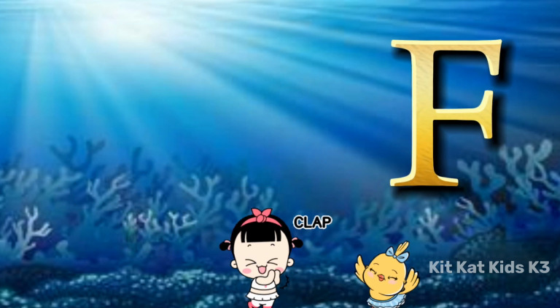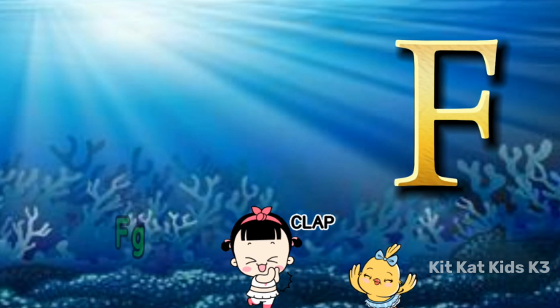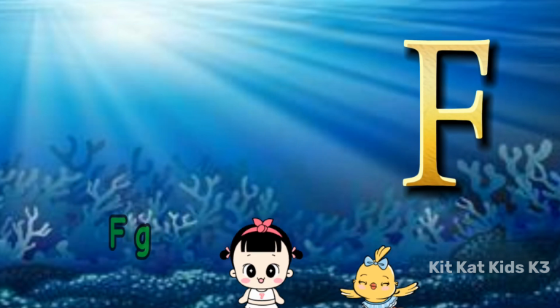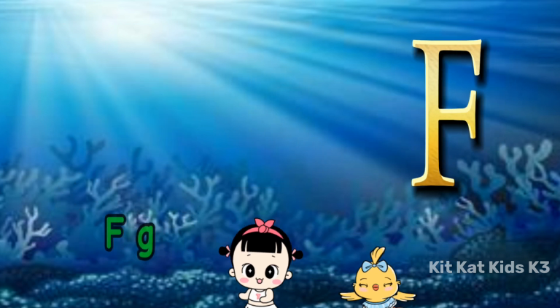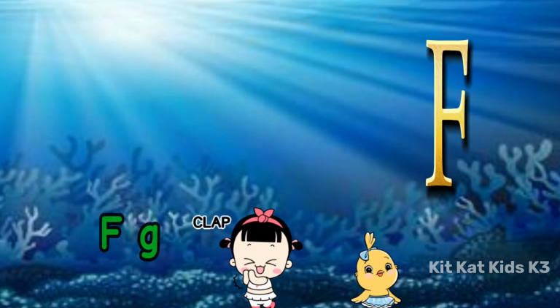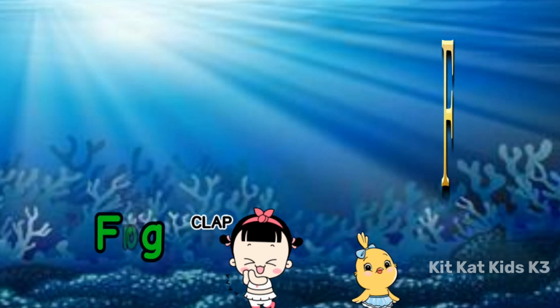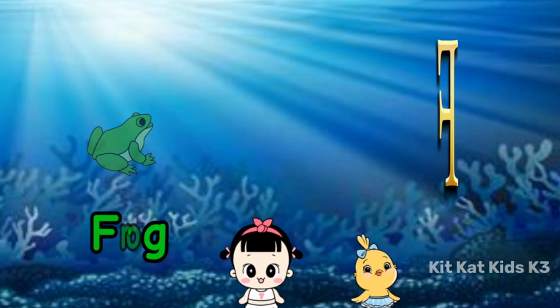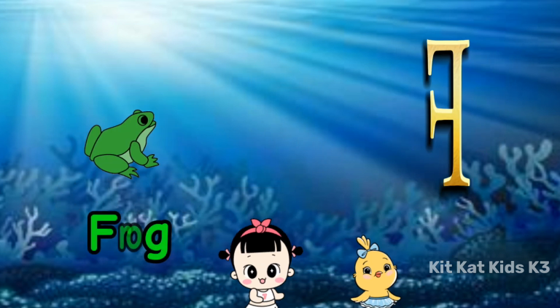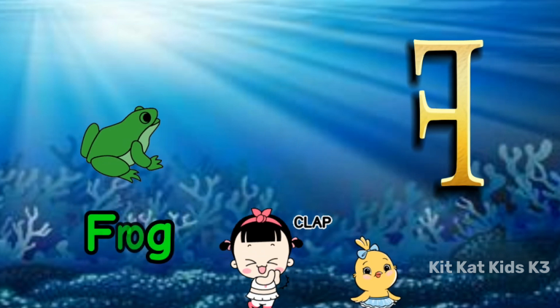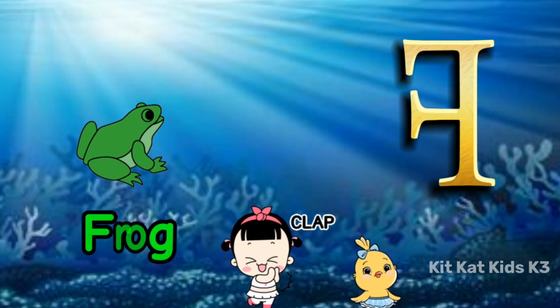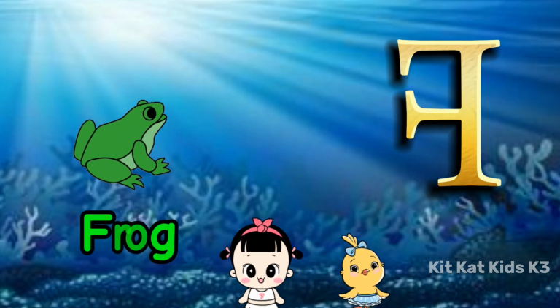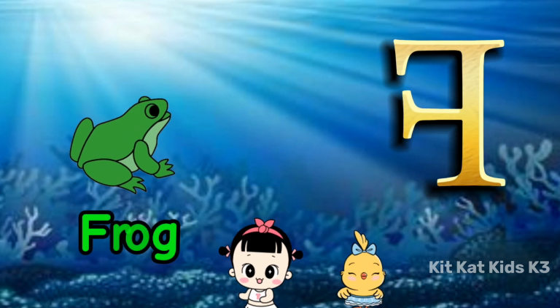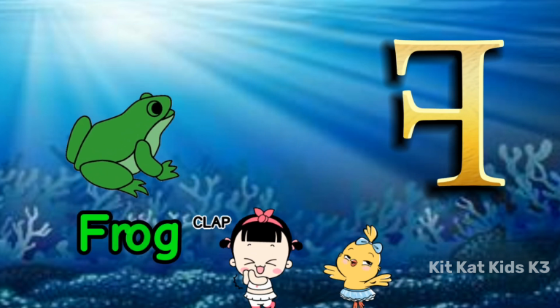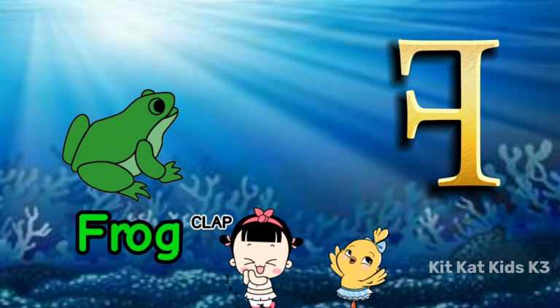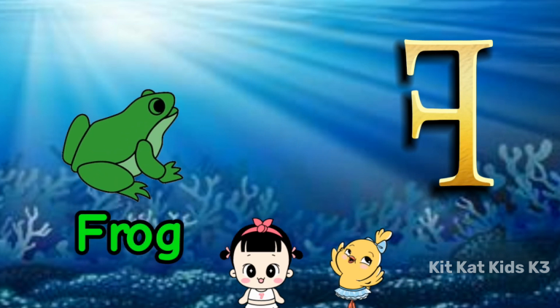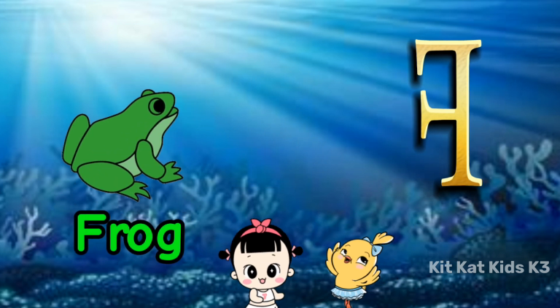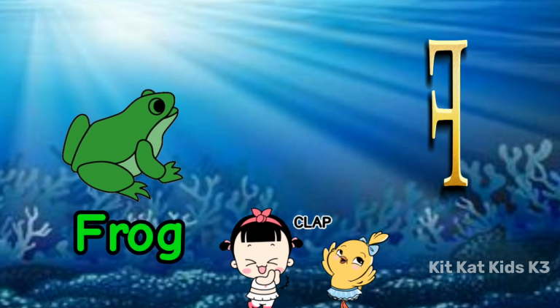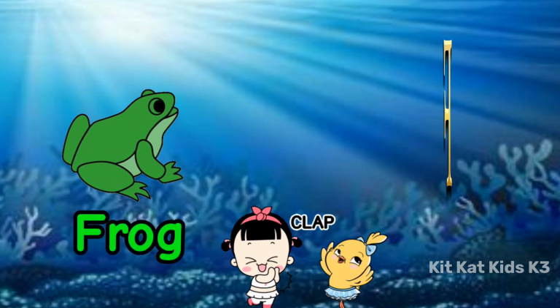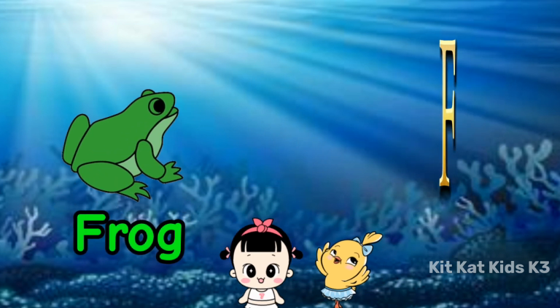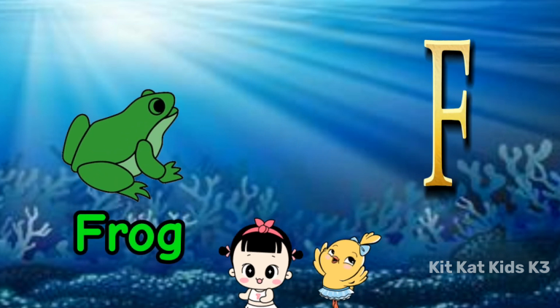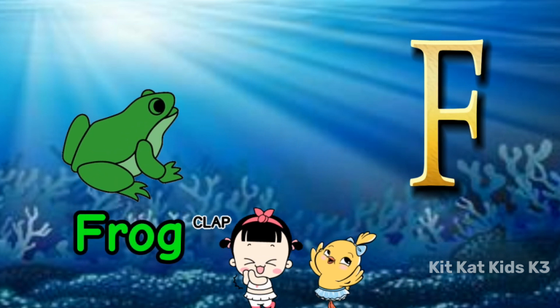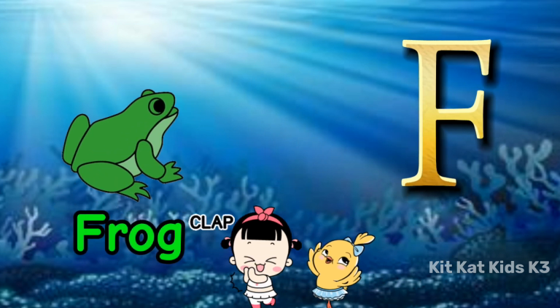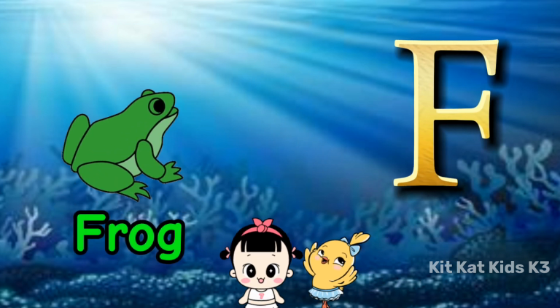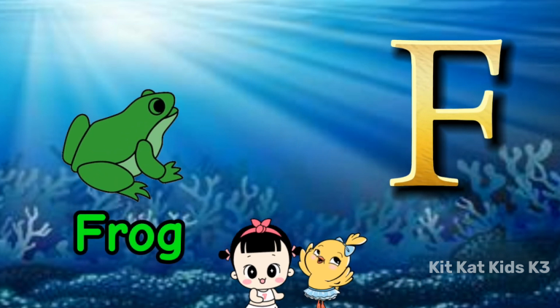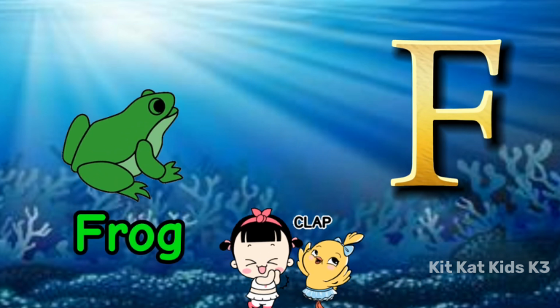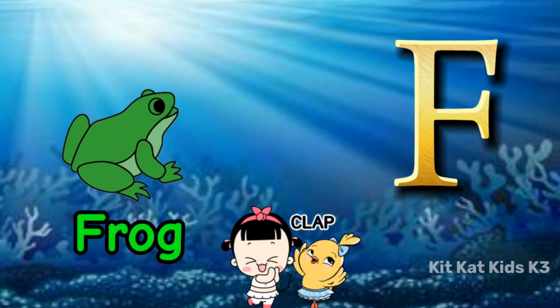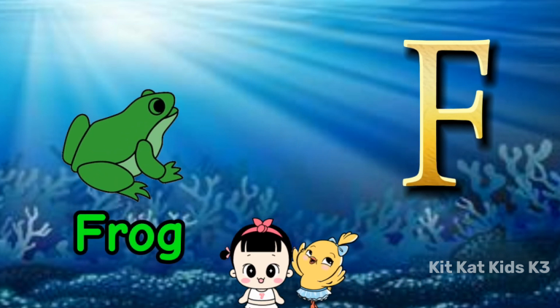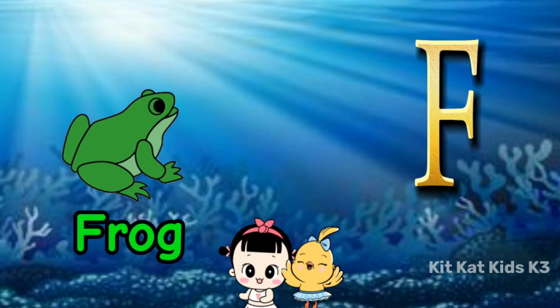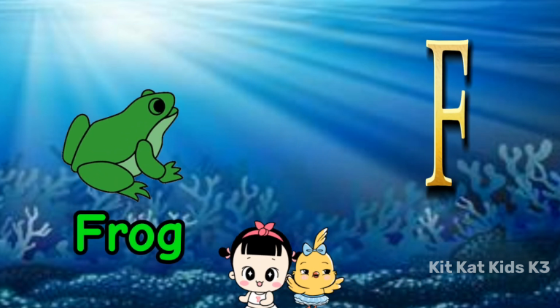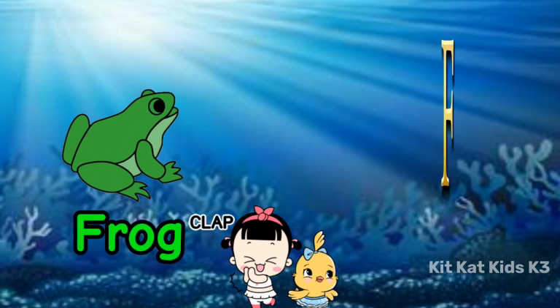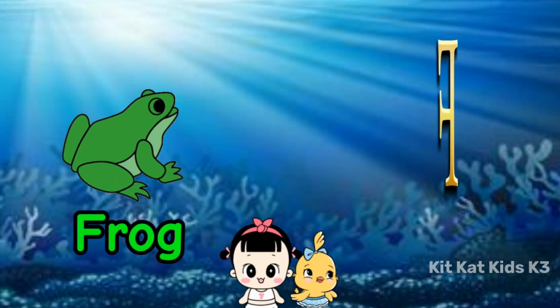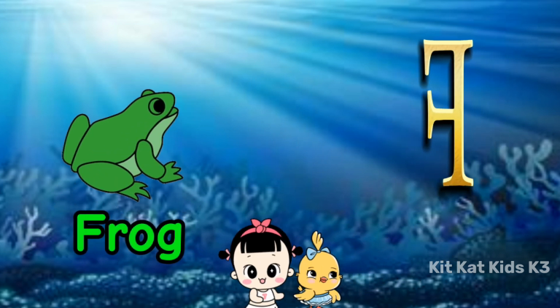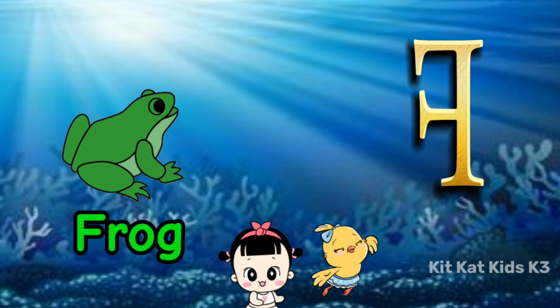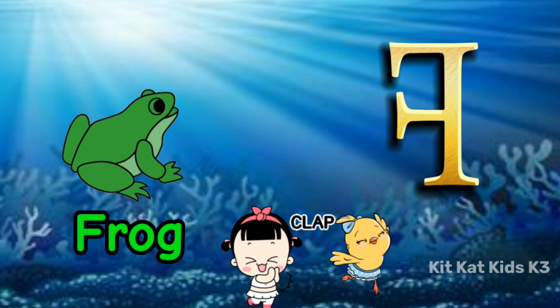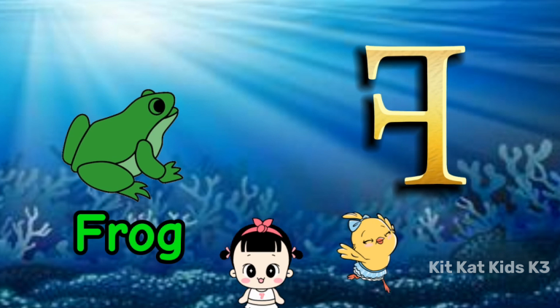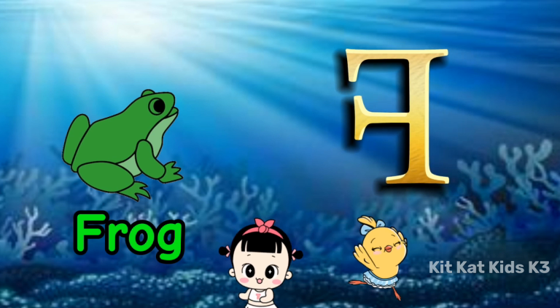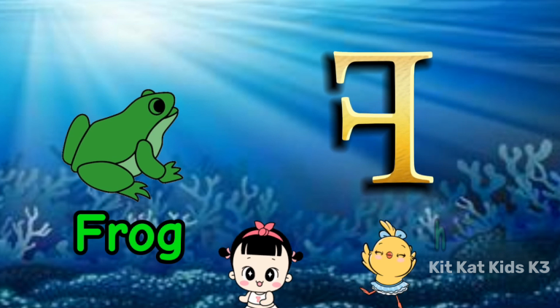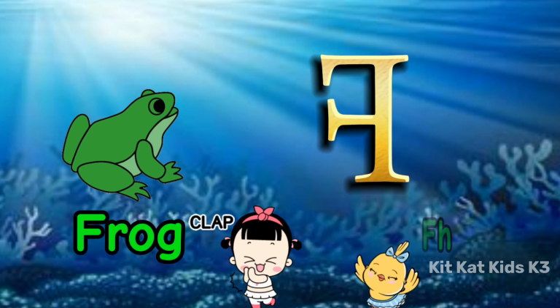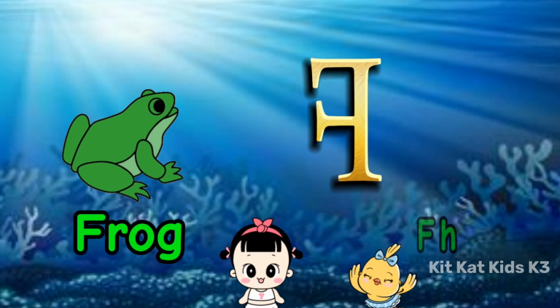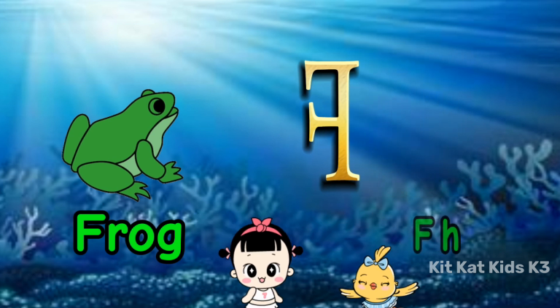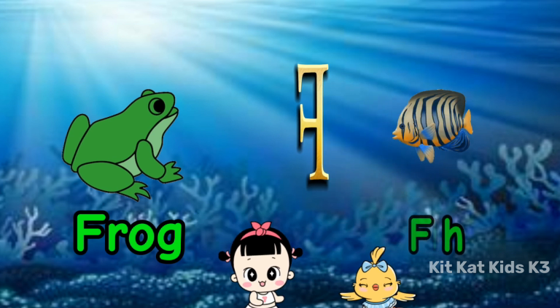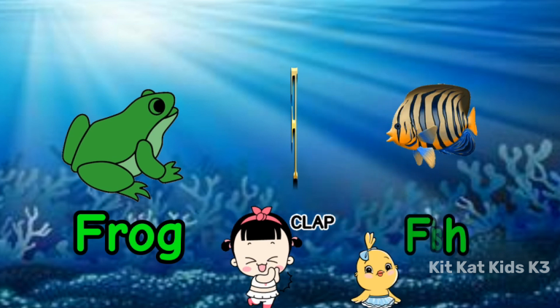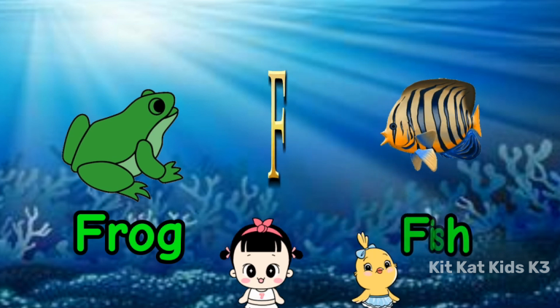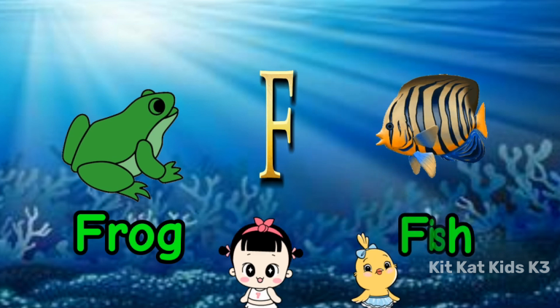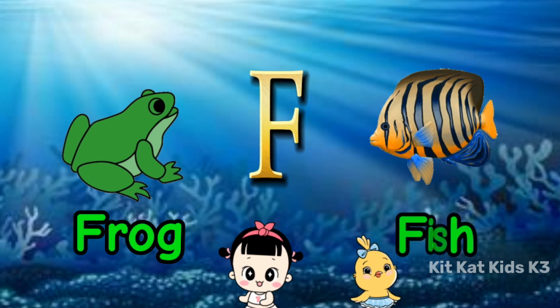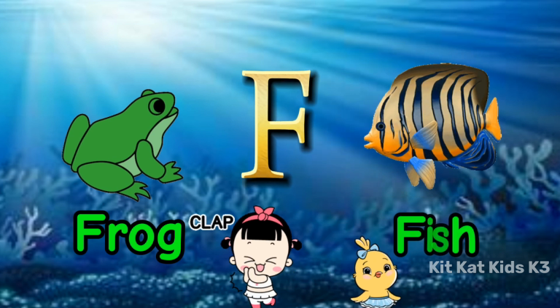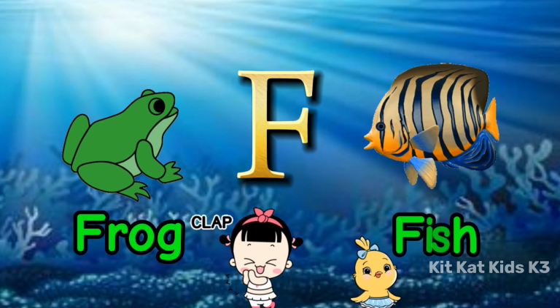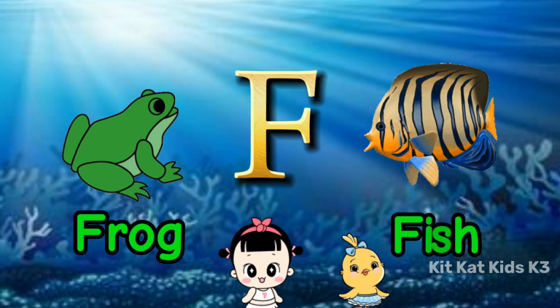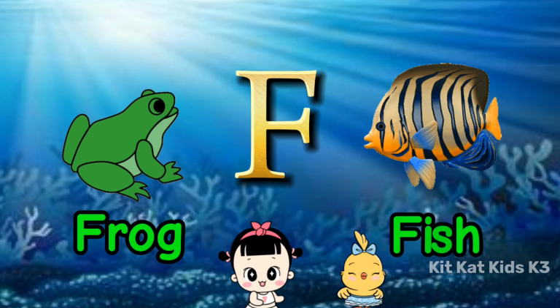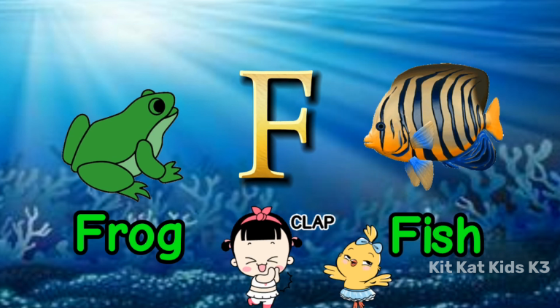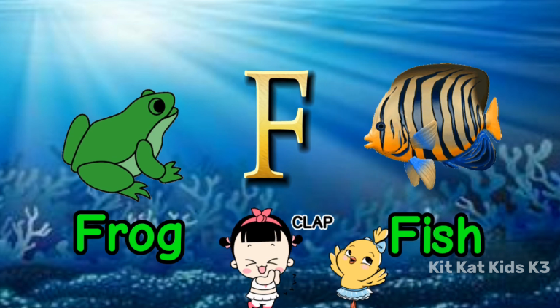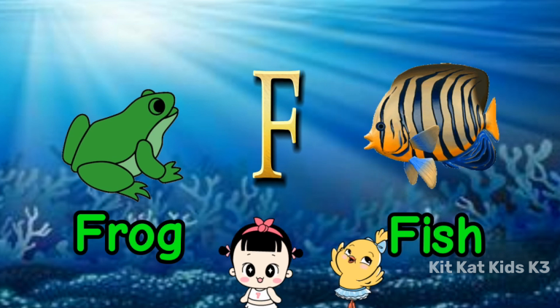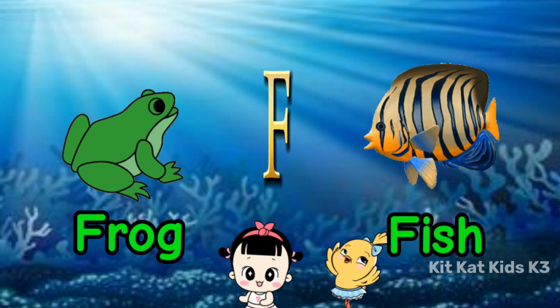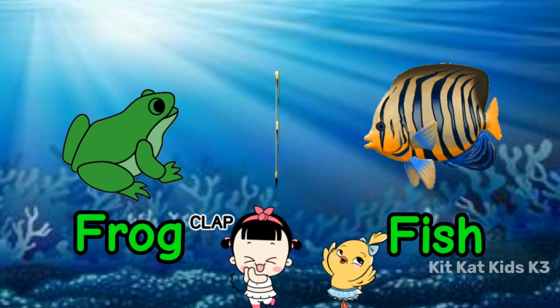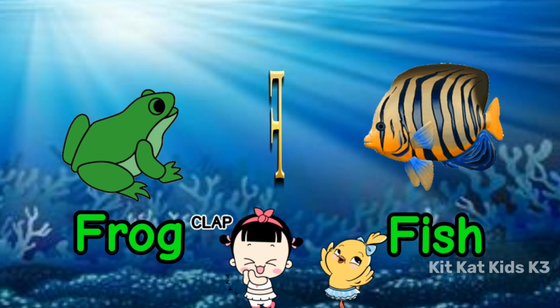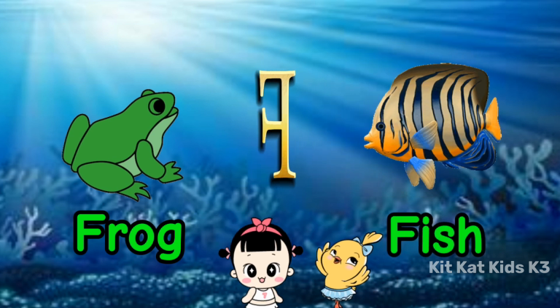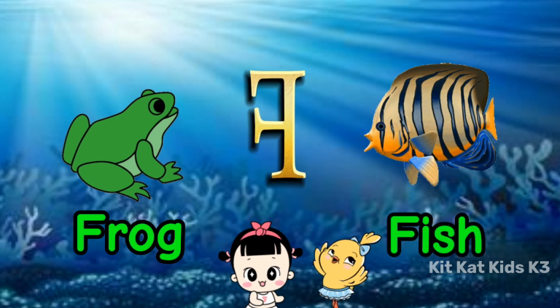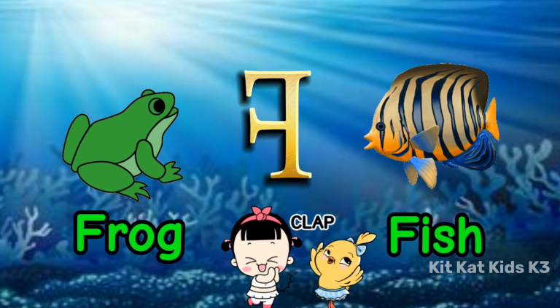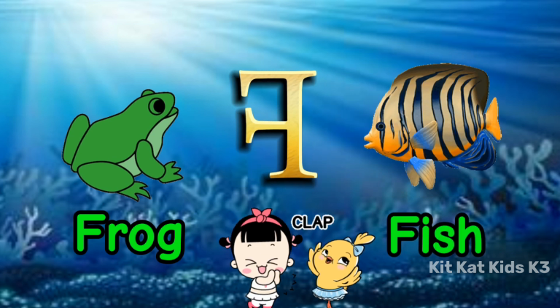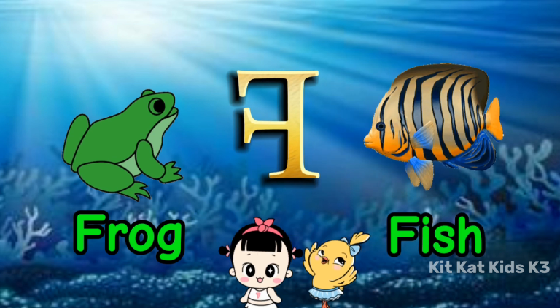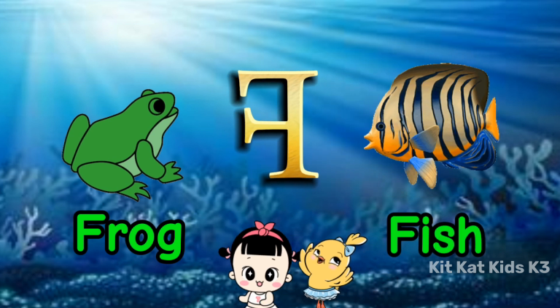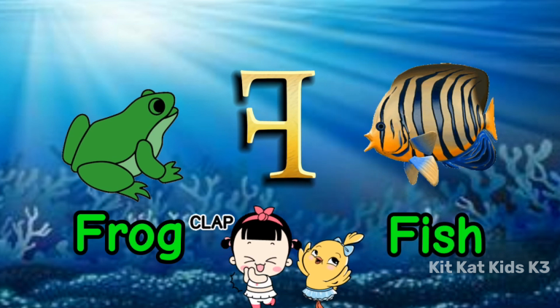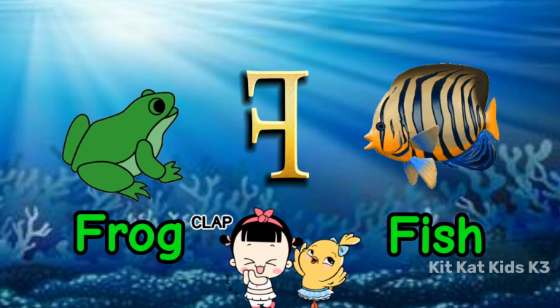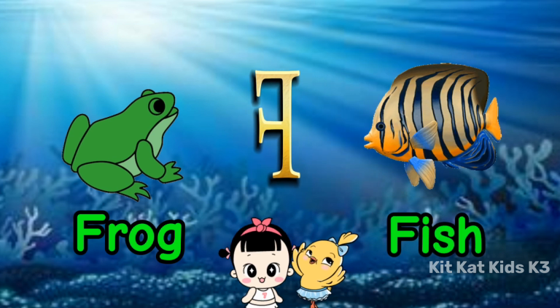F is for frog, hopping with glee. F is for fish, swimming in the sea.